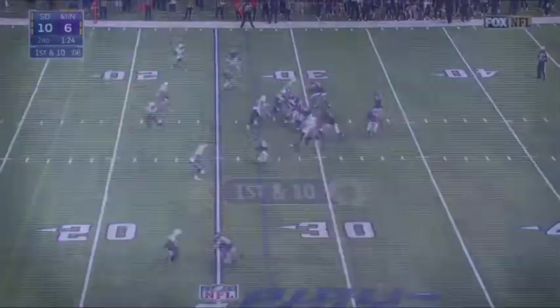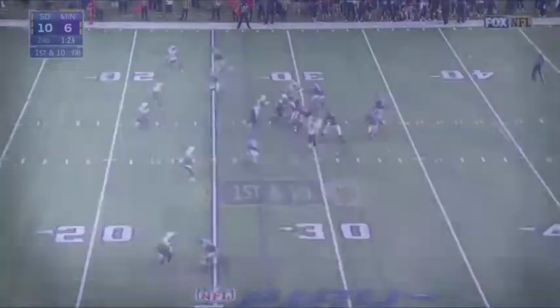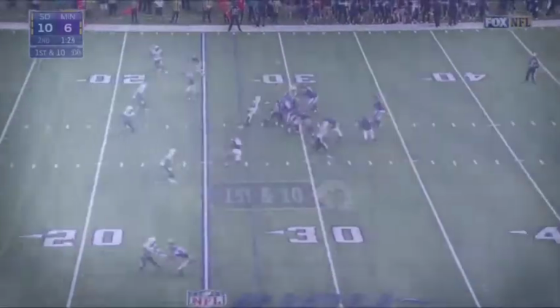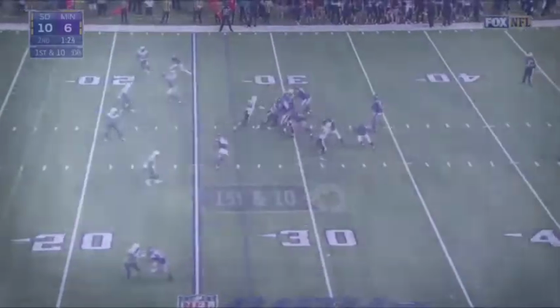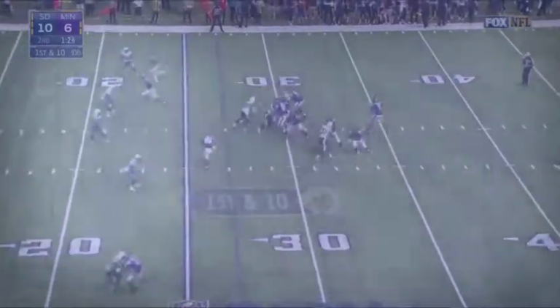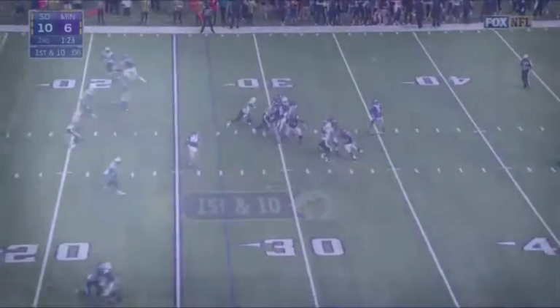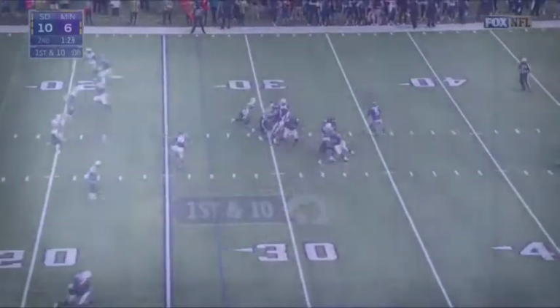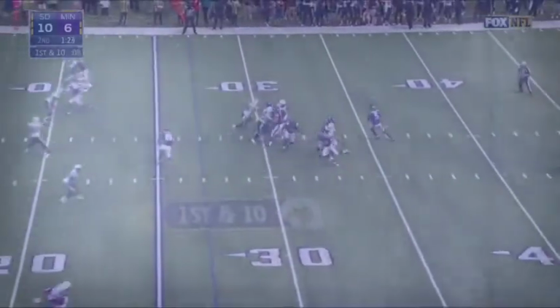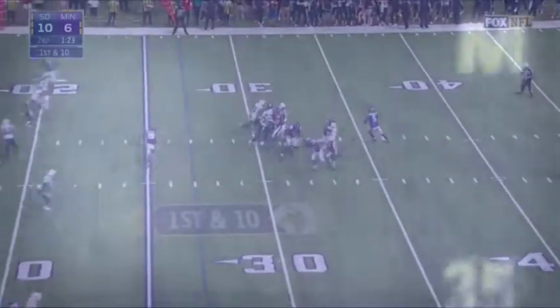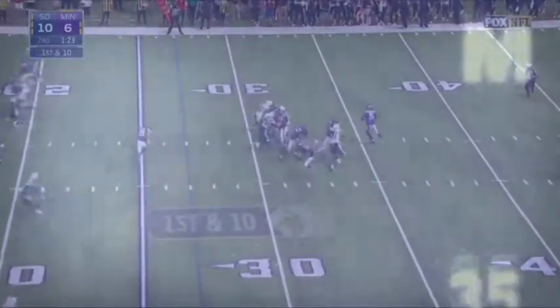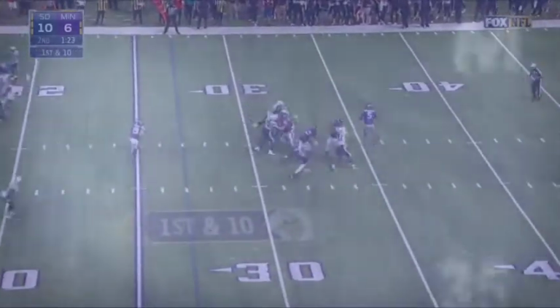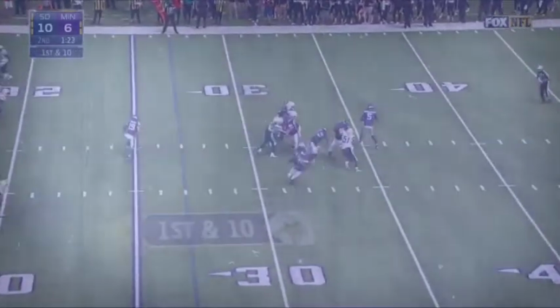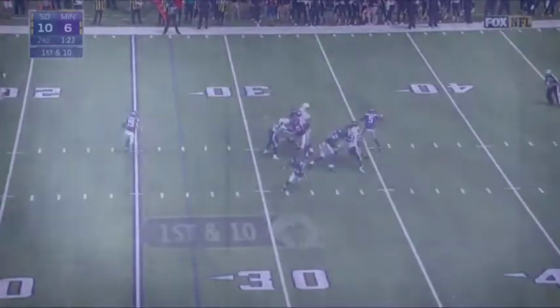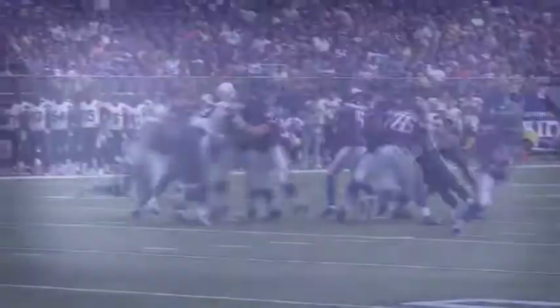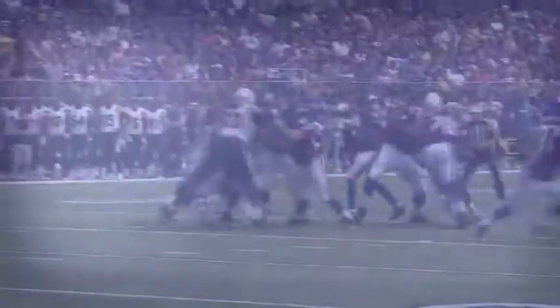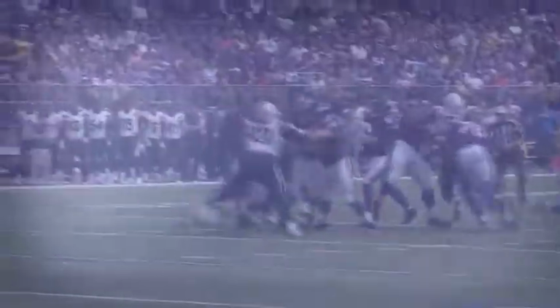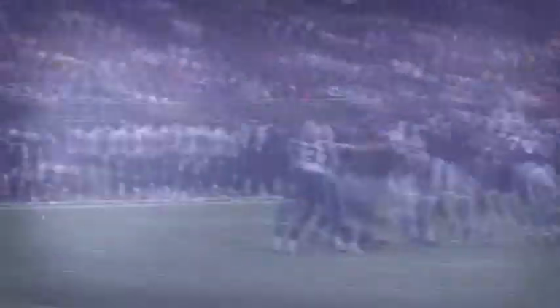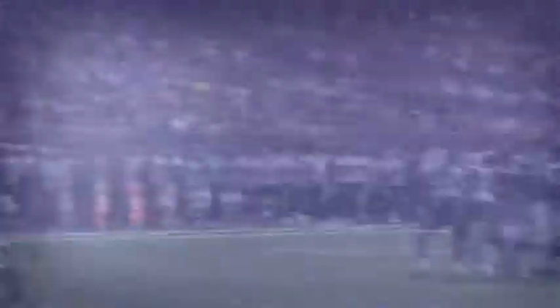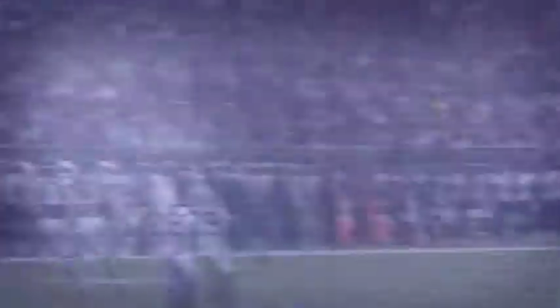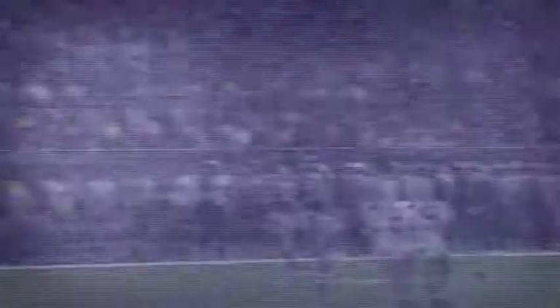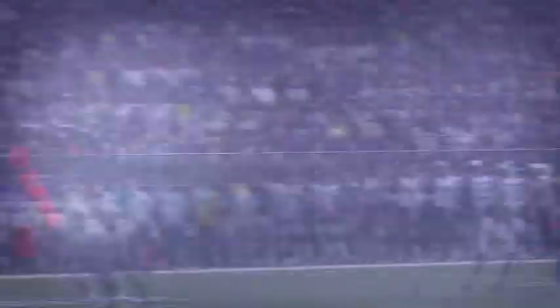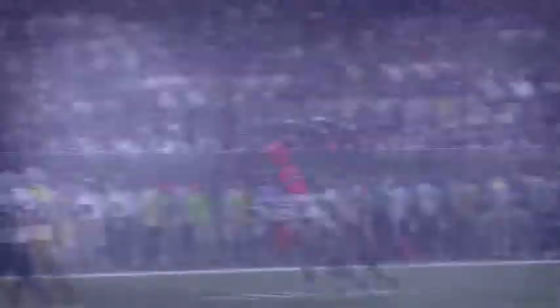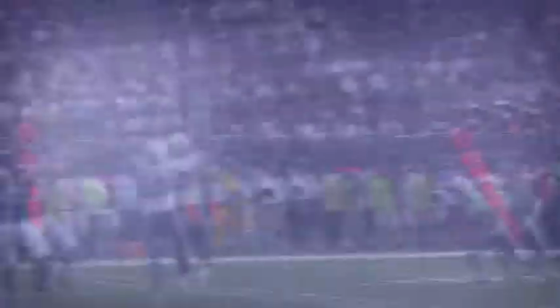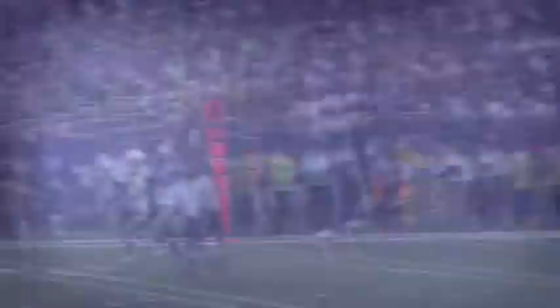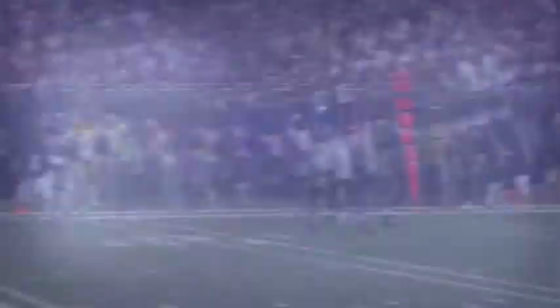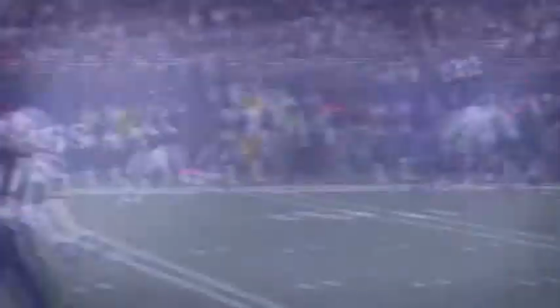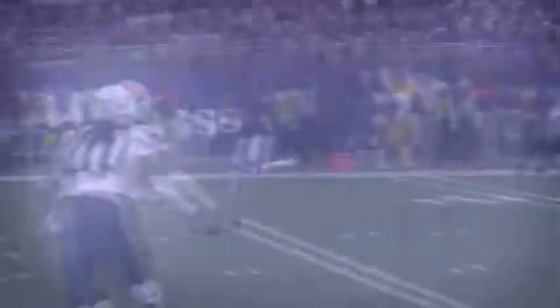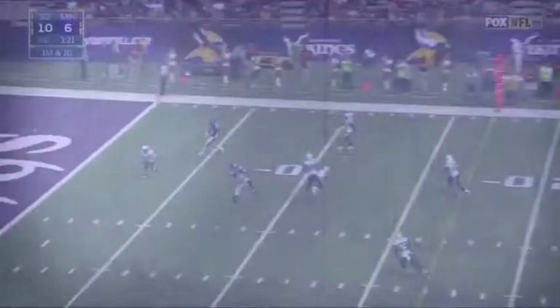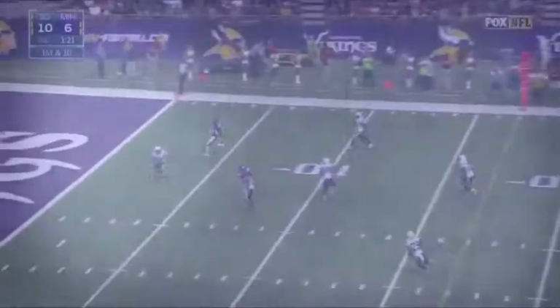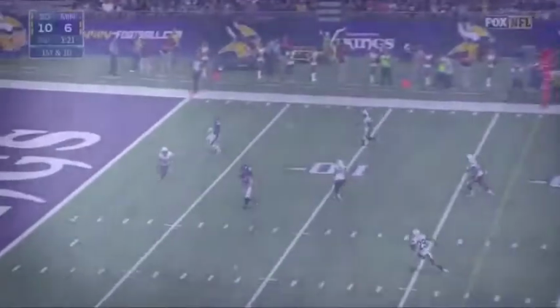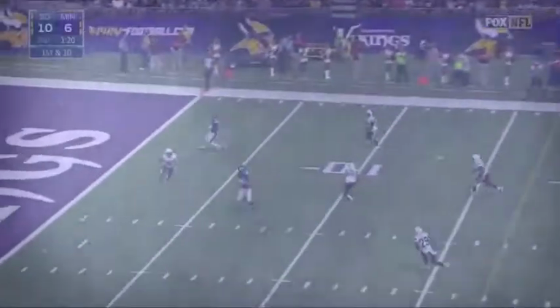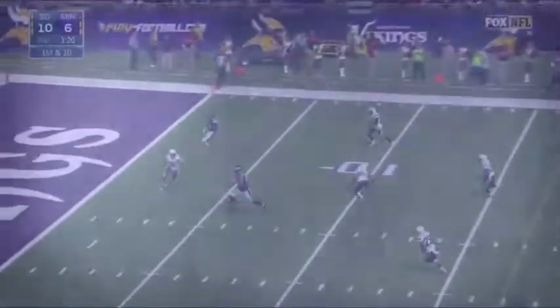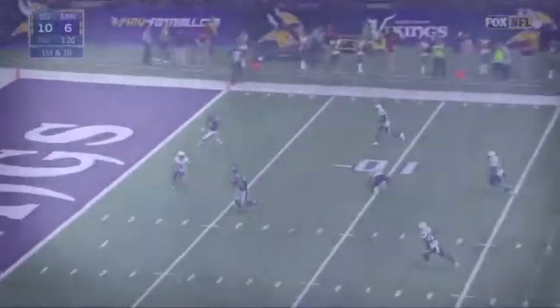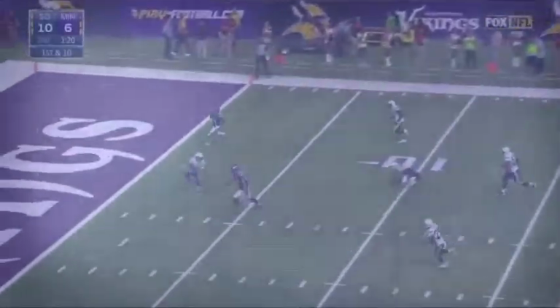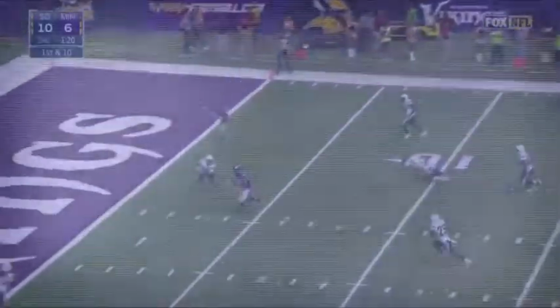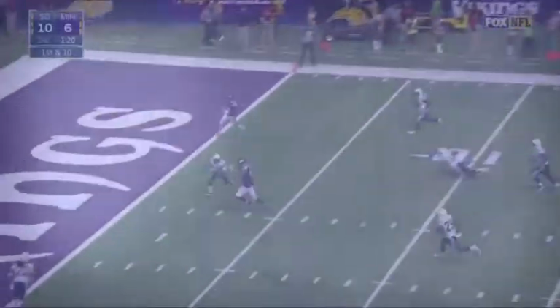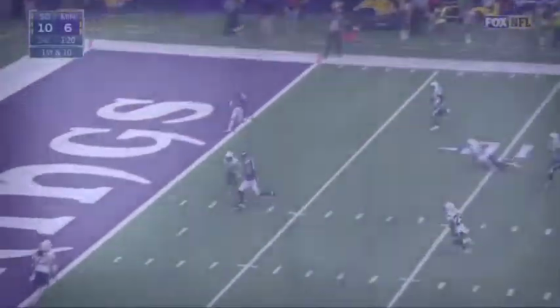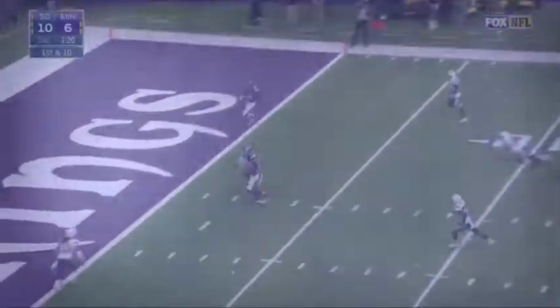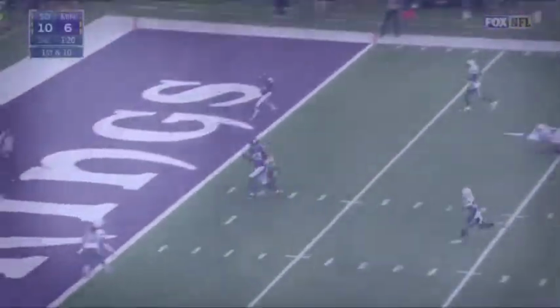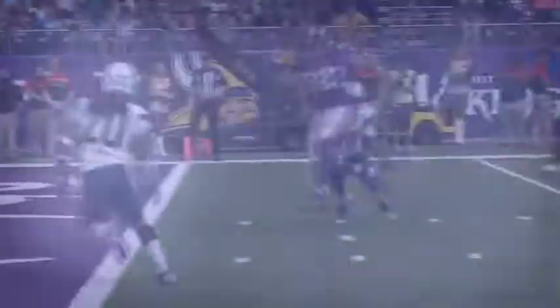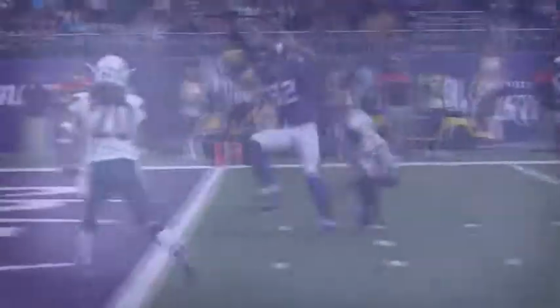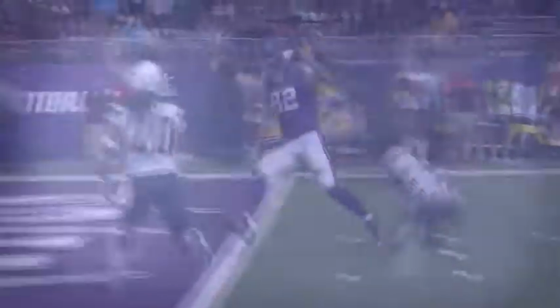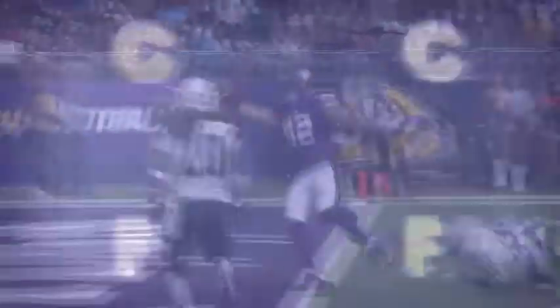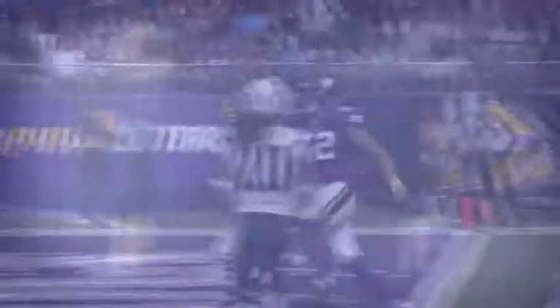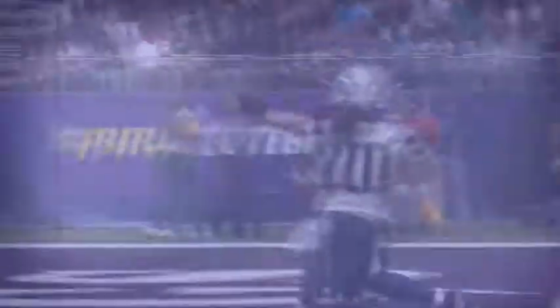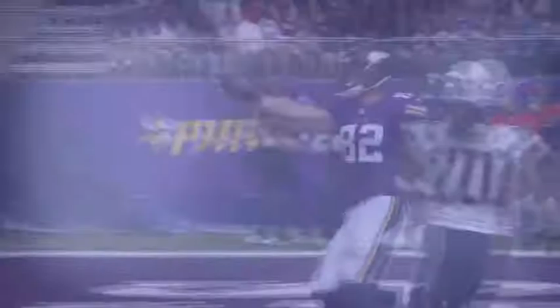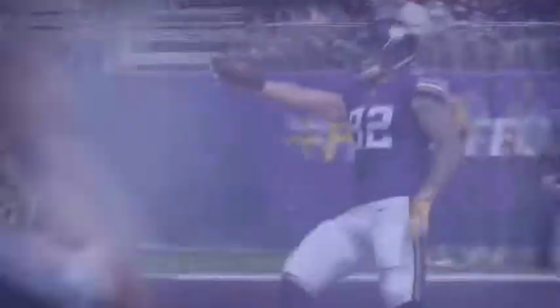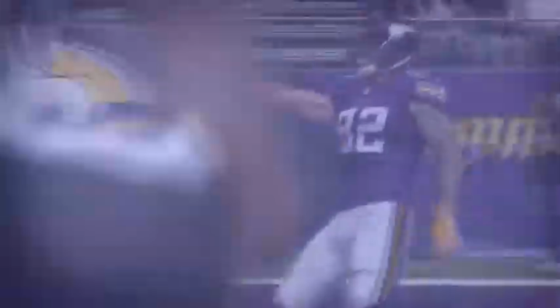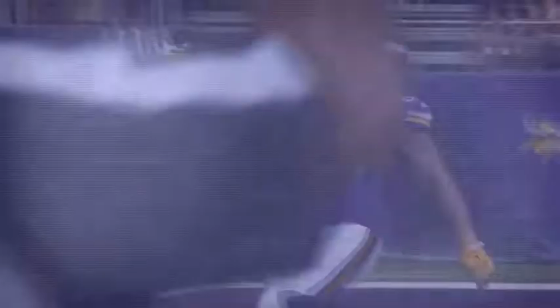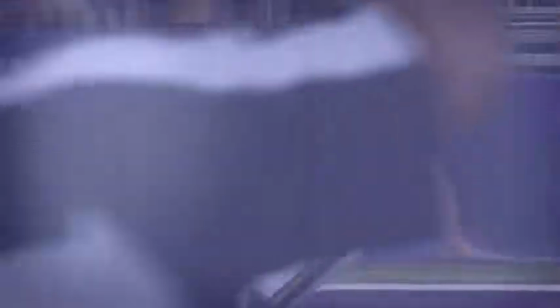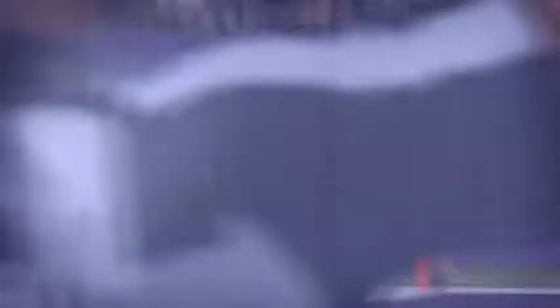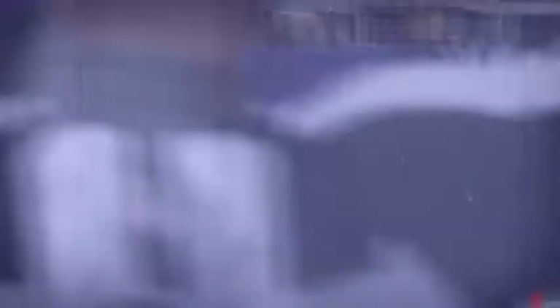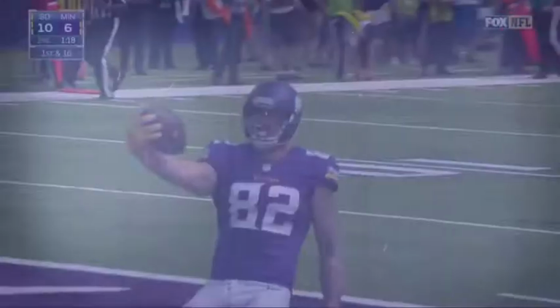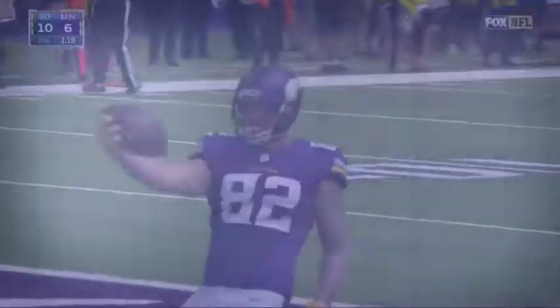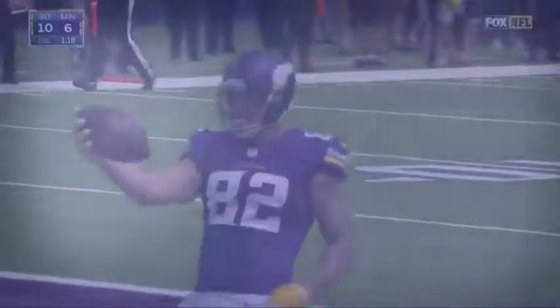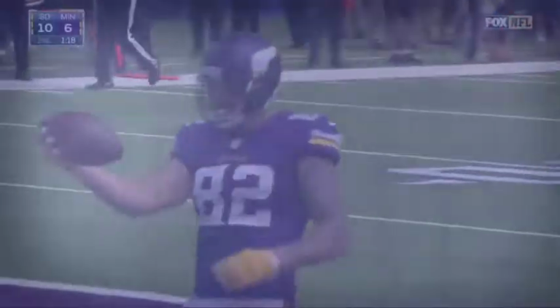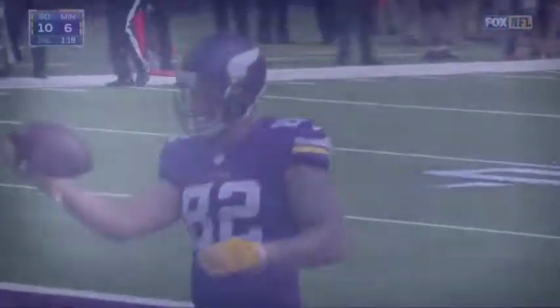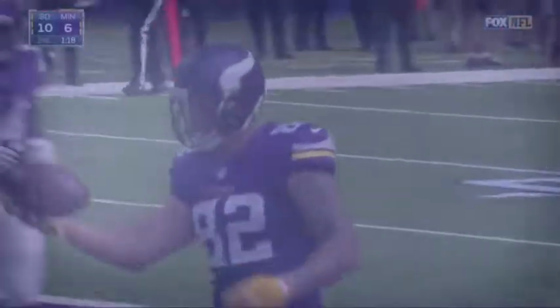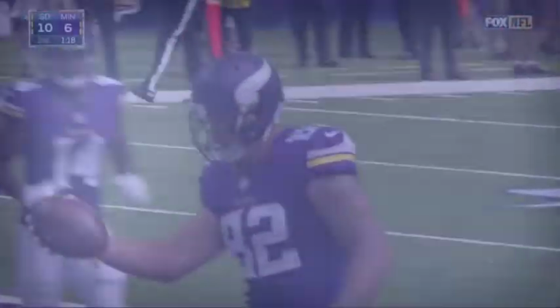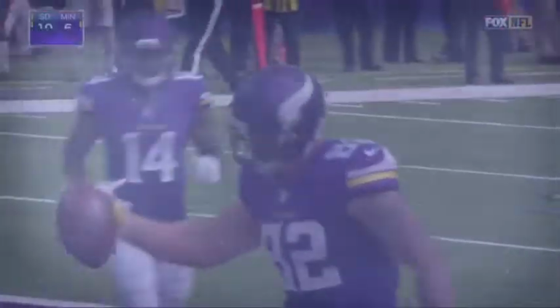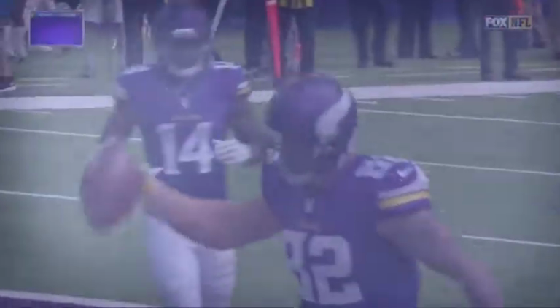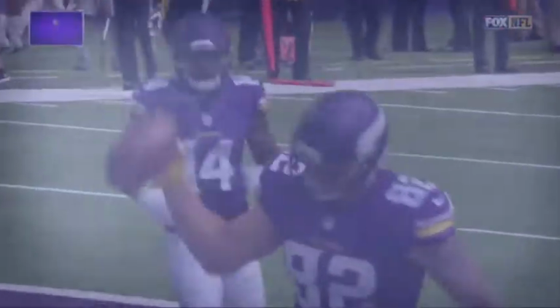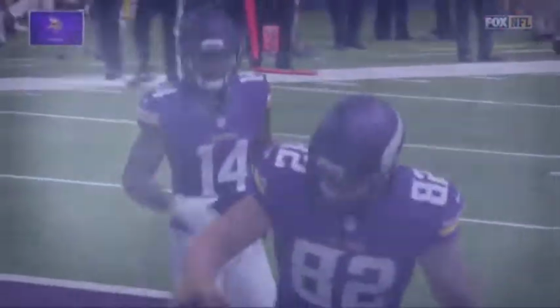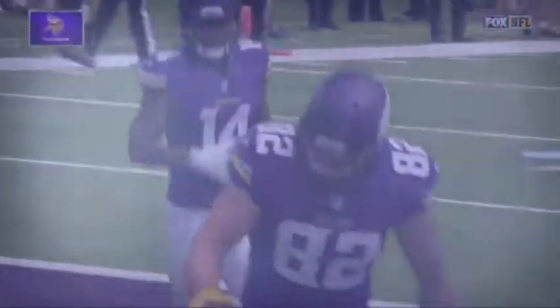Face down. Bridgewater fires over the middle, and it's caught by the tight end, Rudolph — and a touchdown.